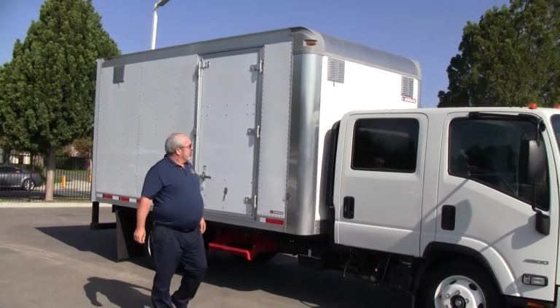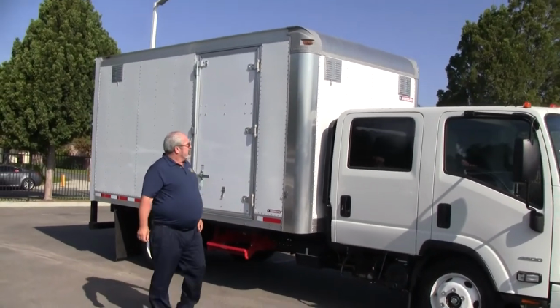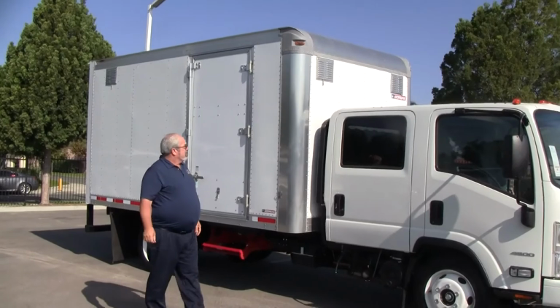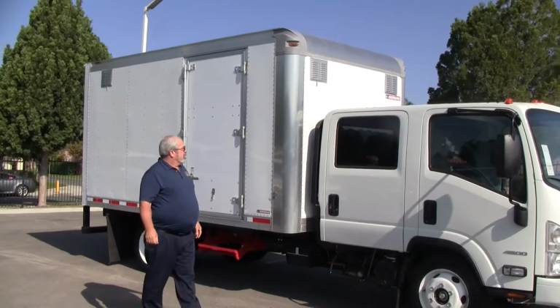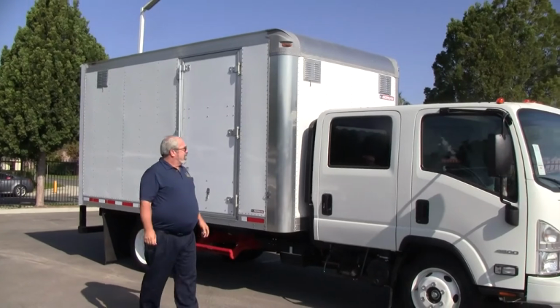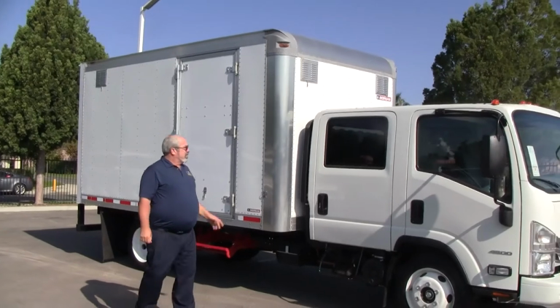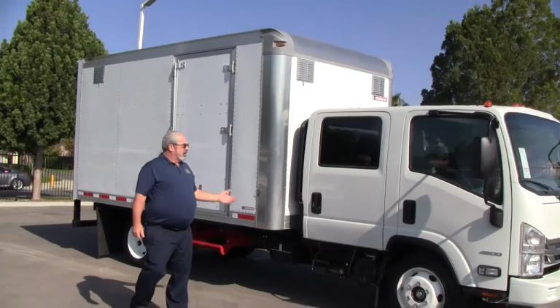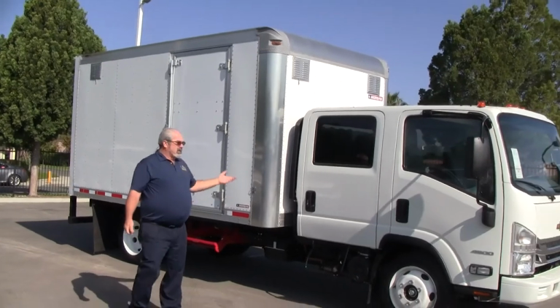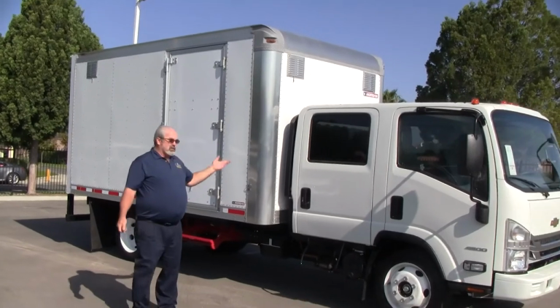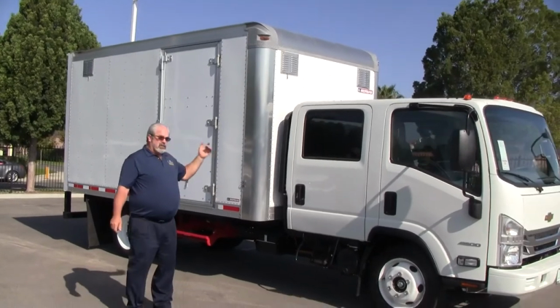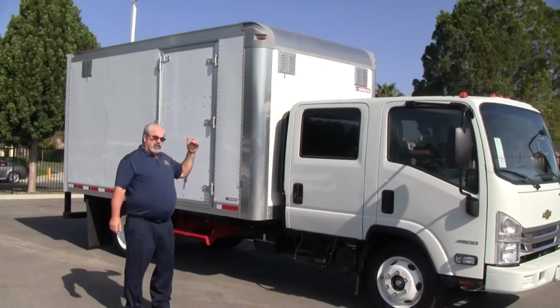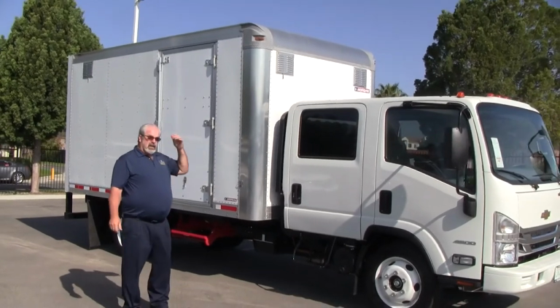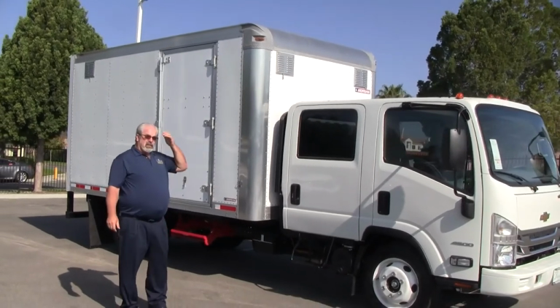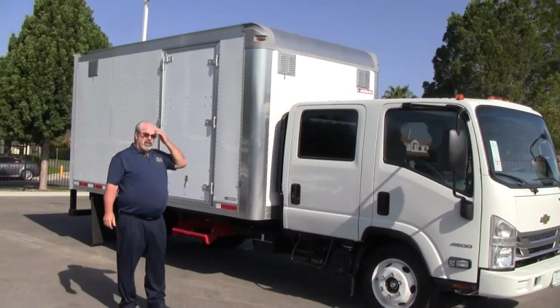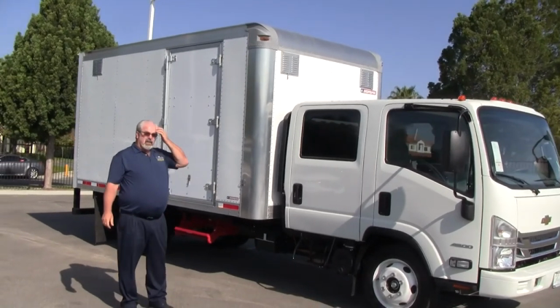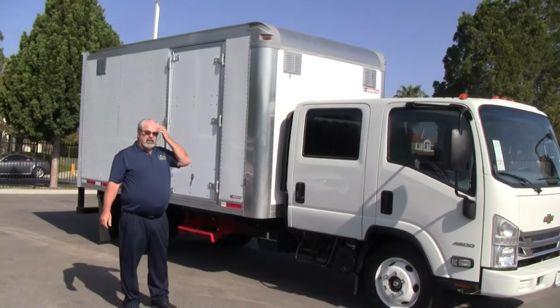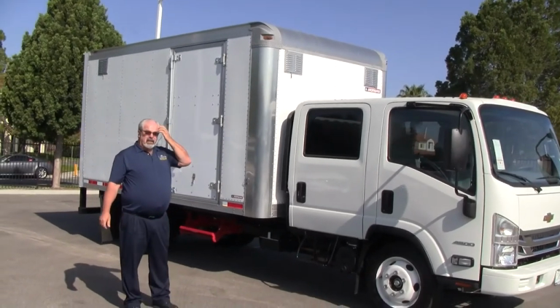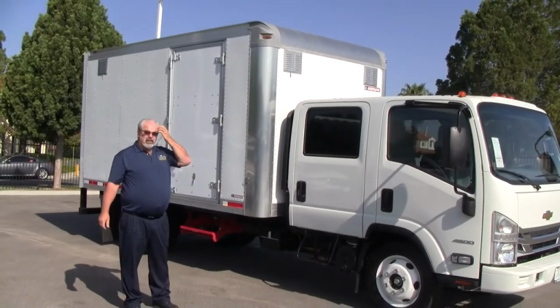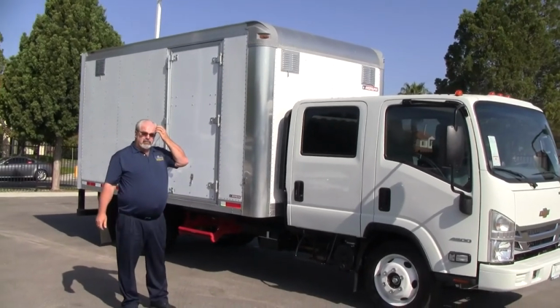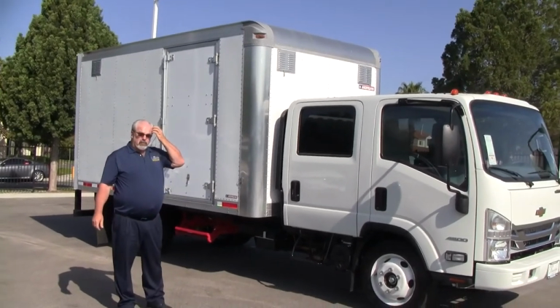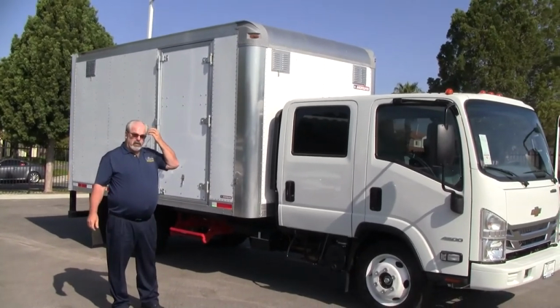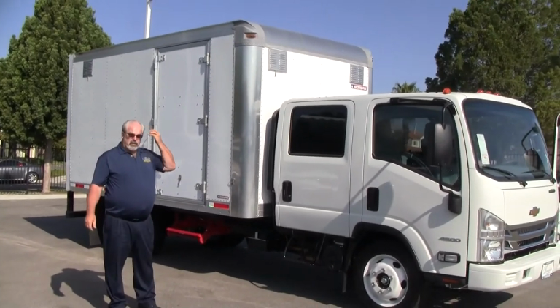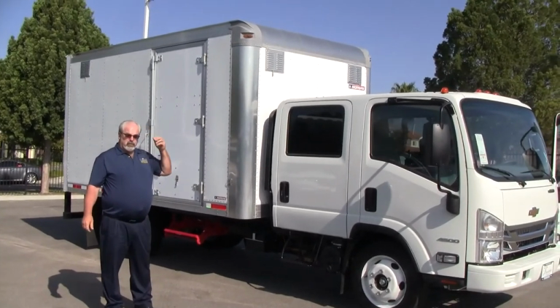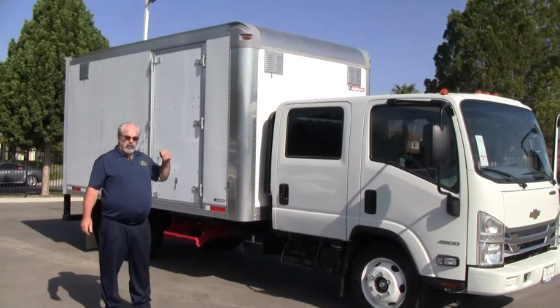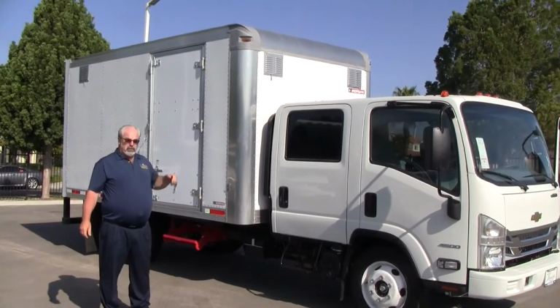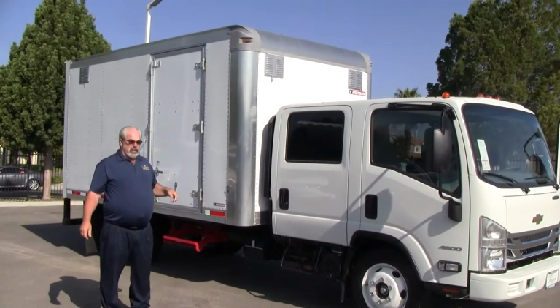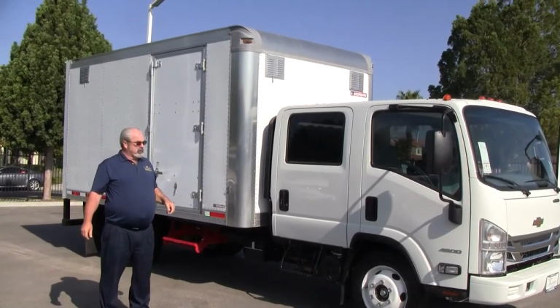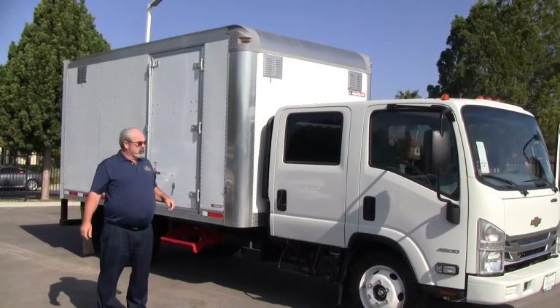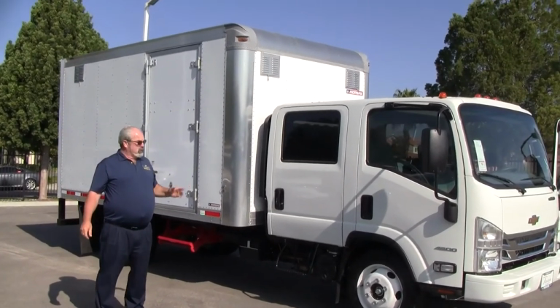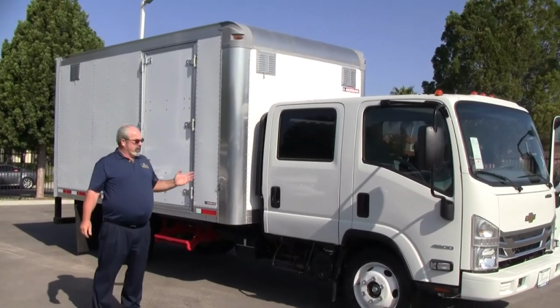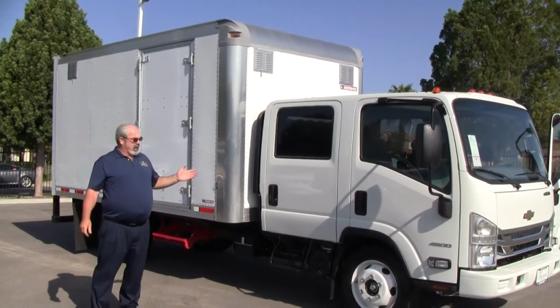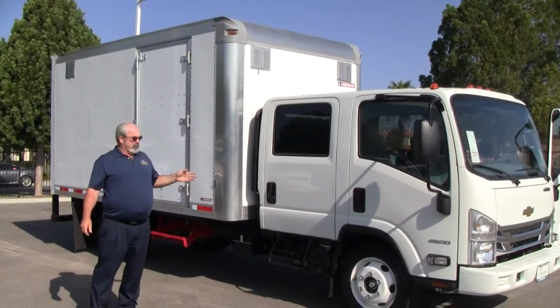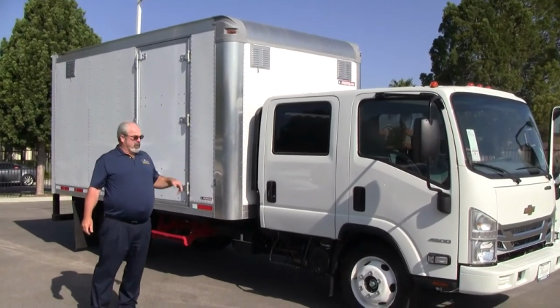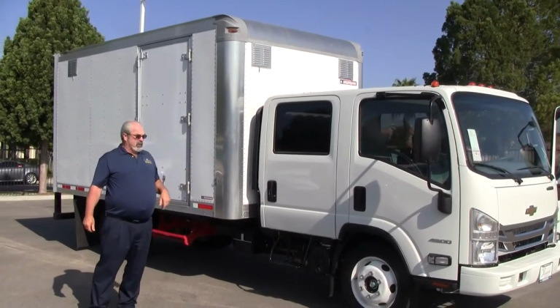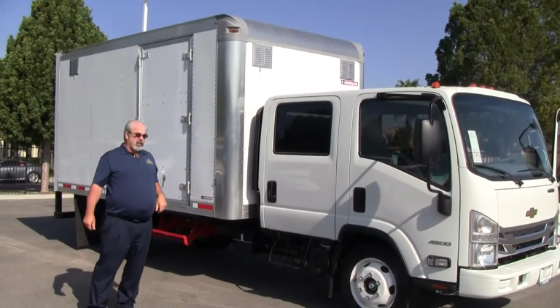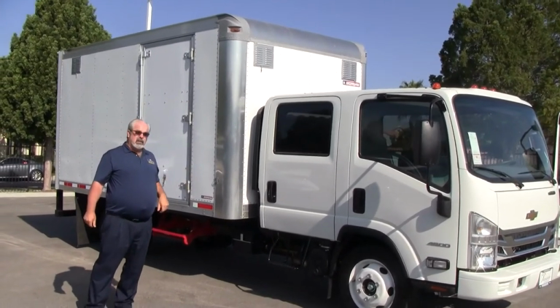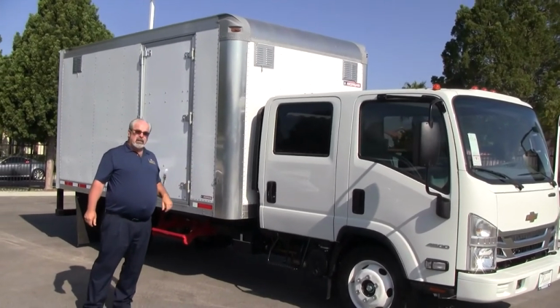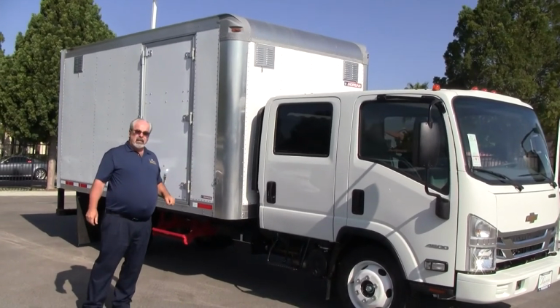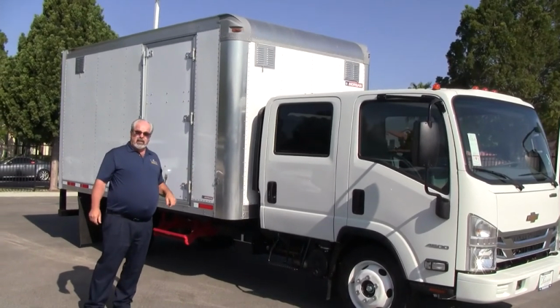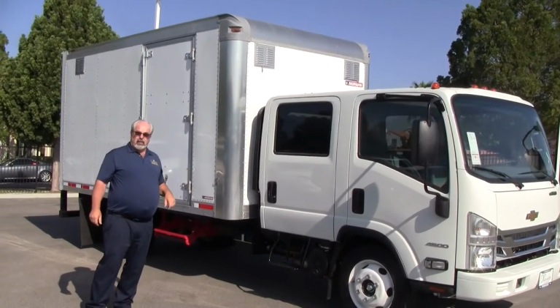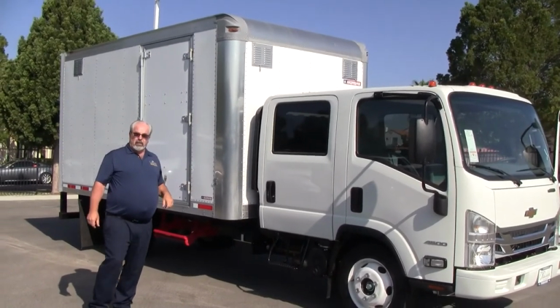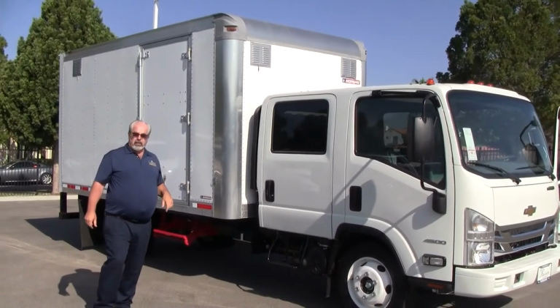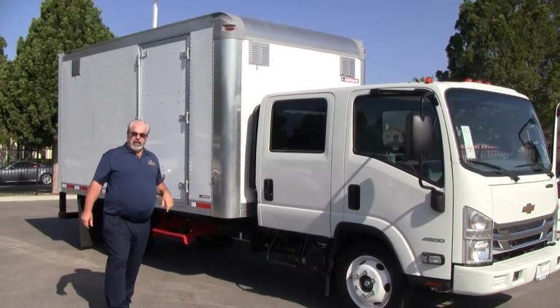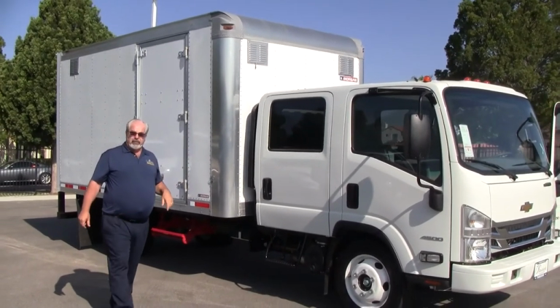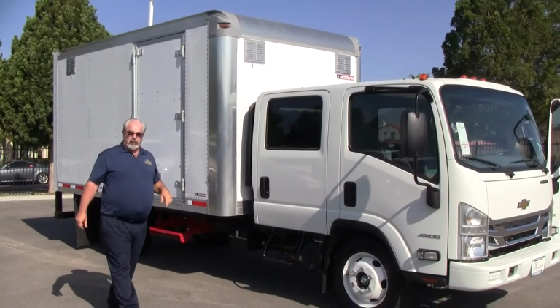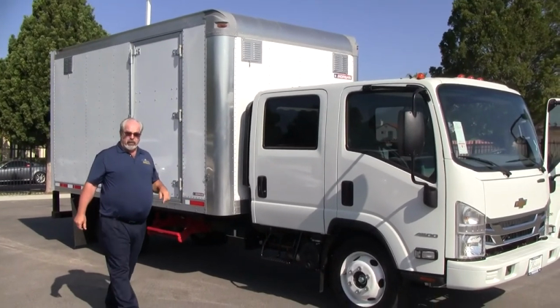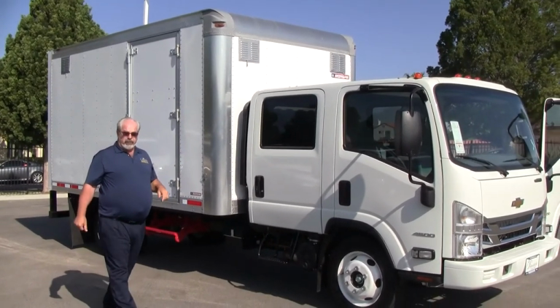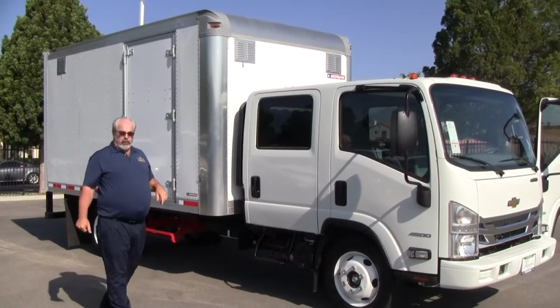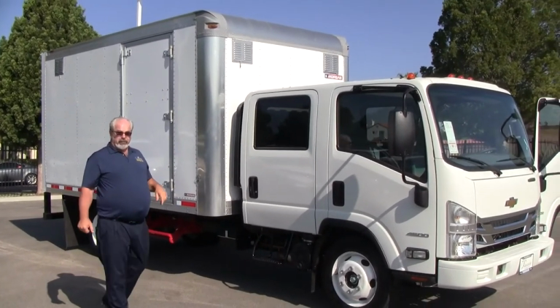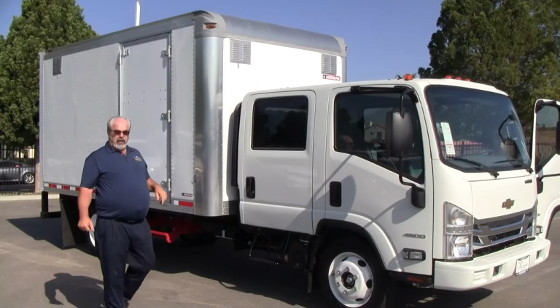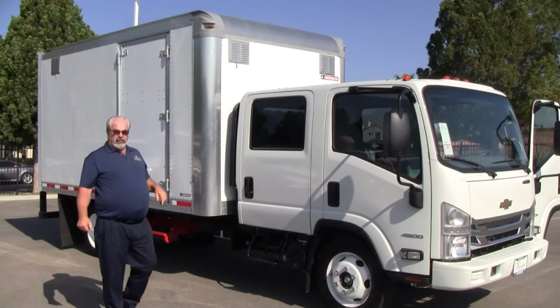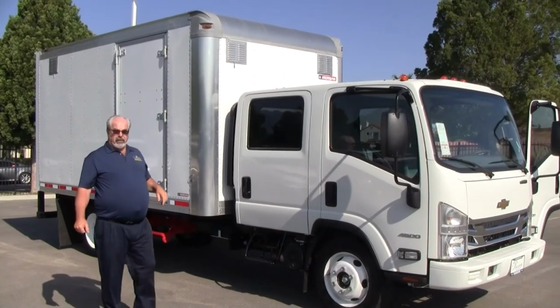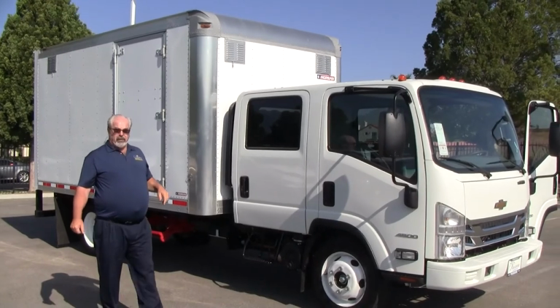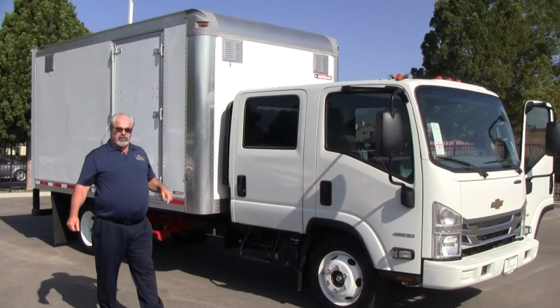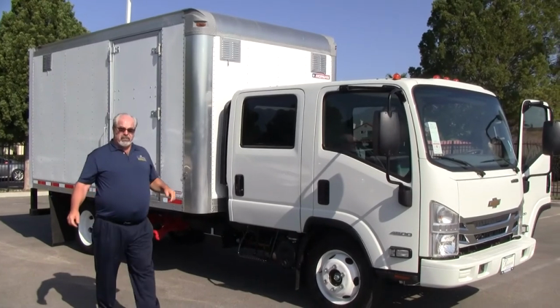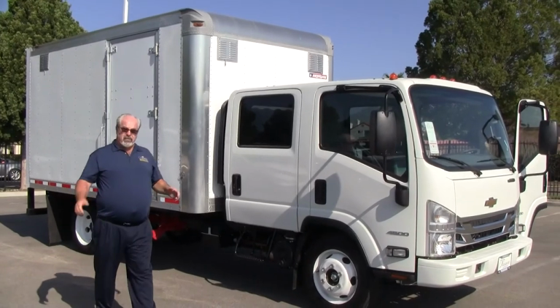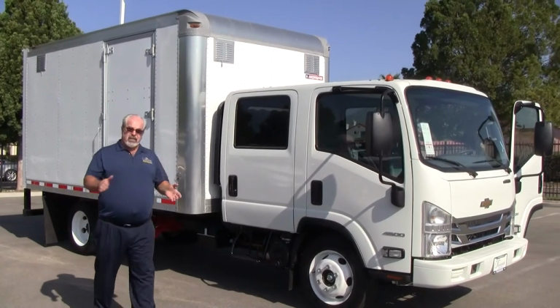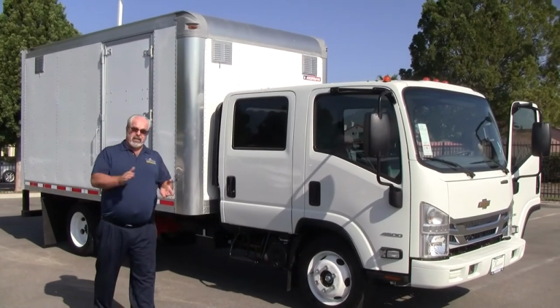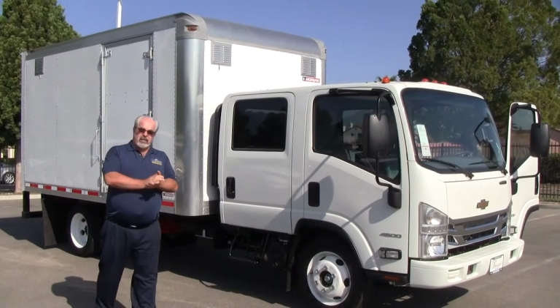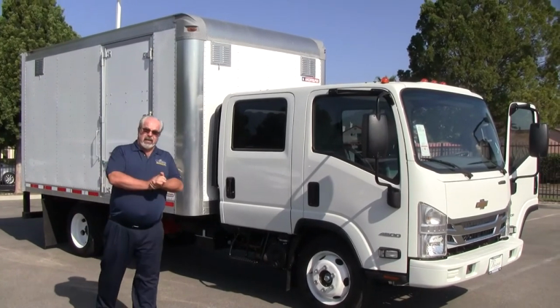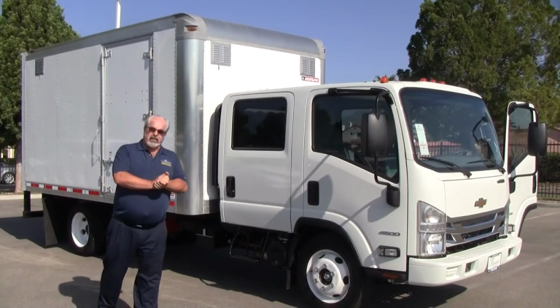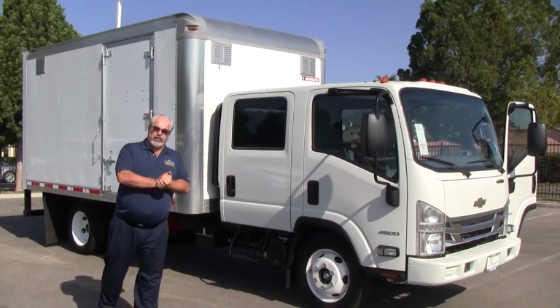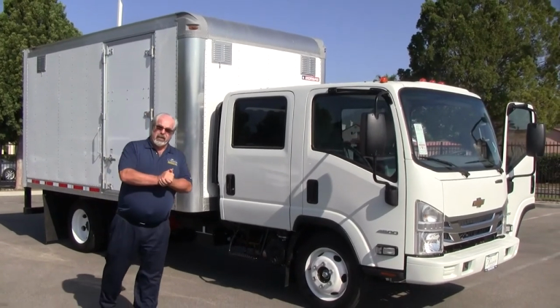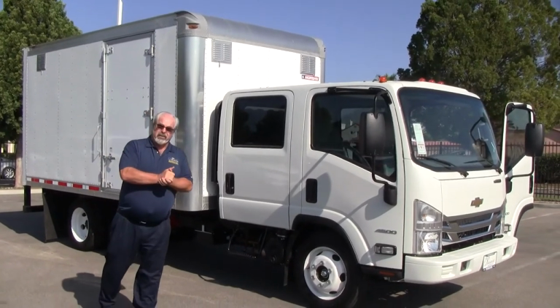And that there is your 2018 Morgan ProScape Crew Cab Low Cap Ford 4500. Thanks for watching.